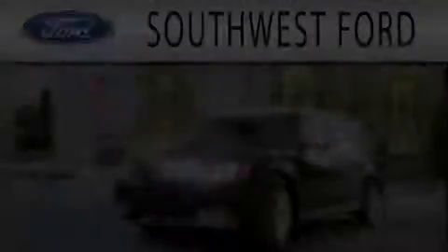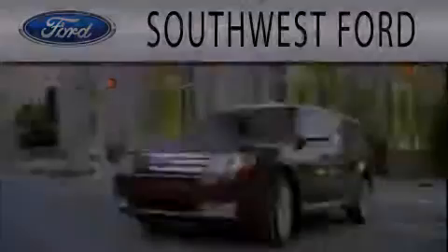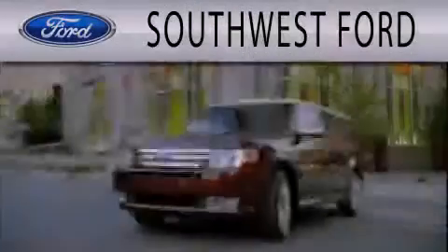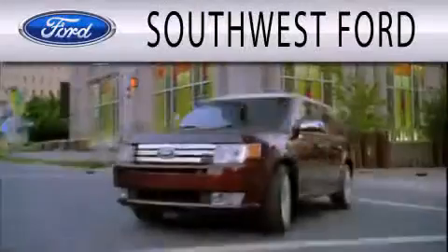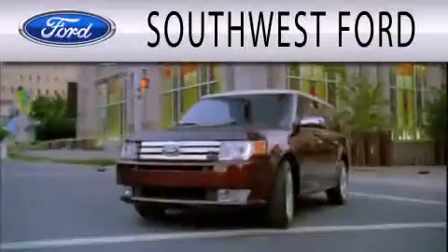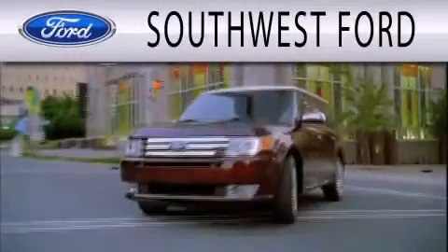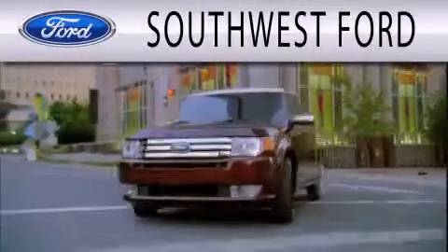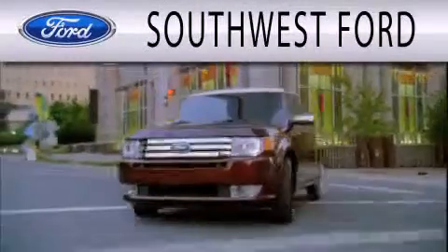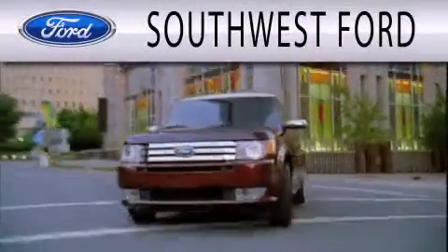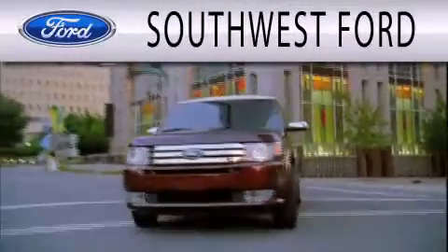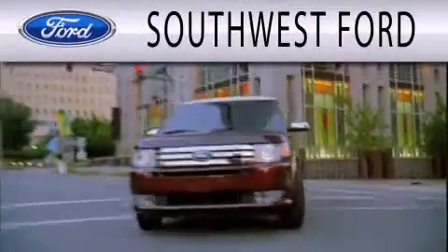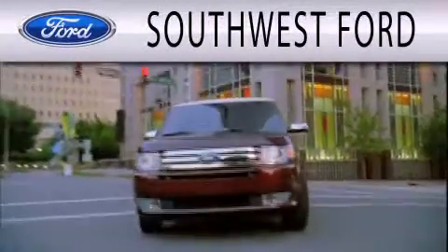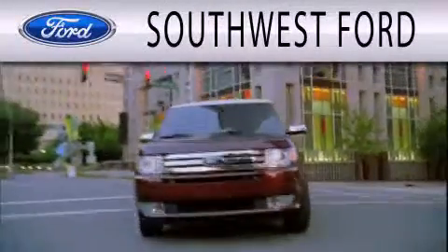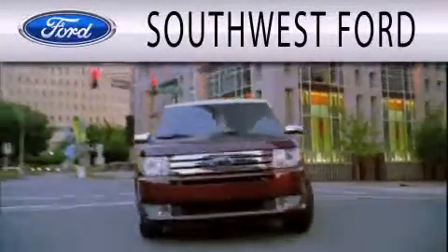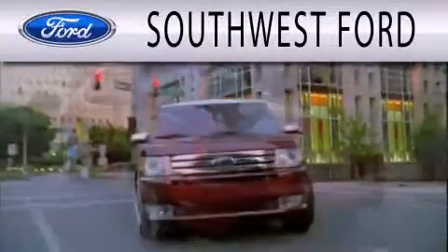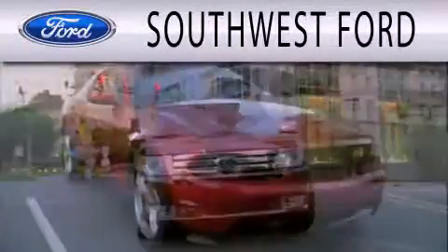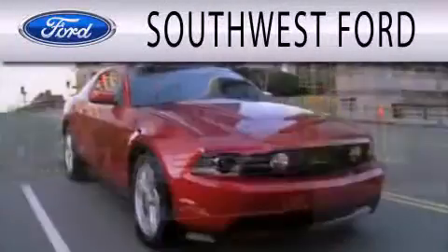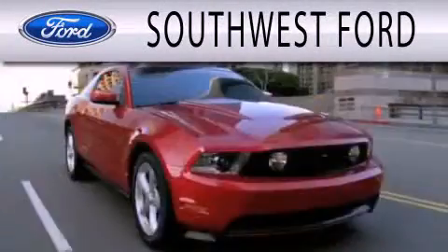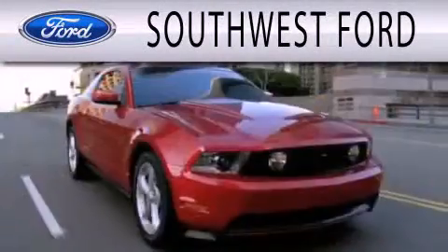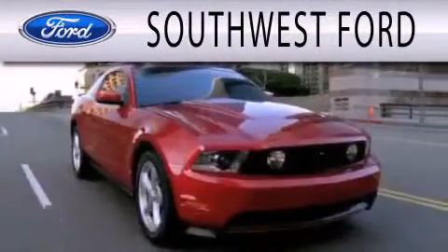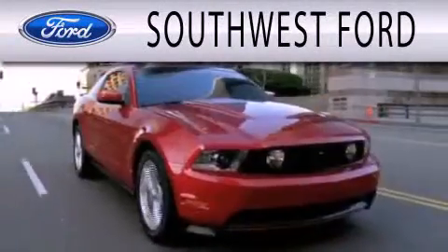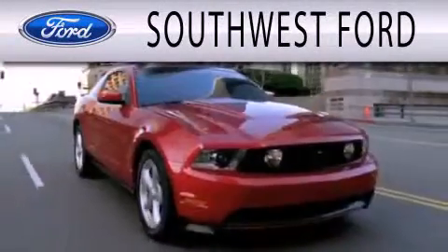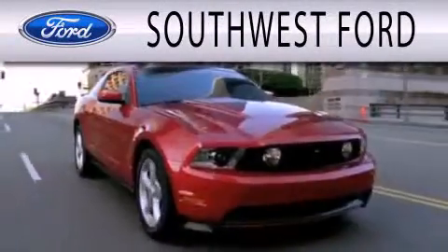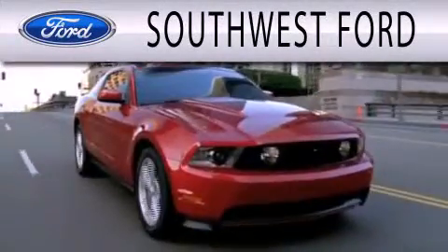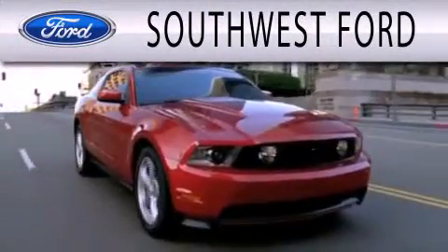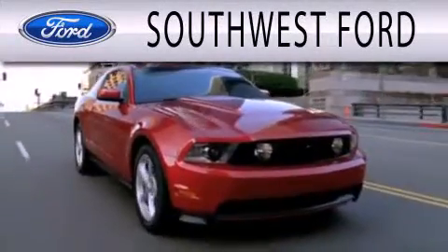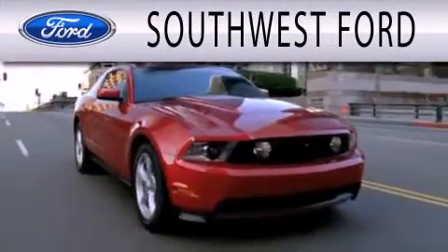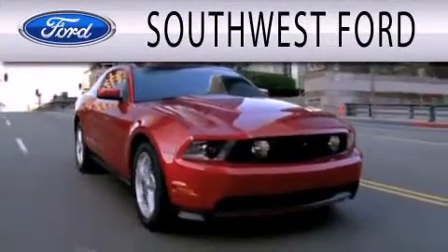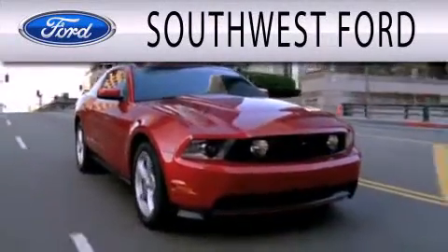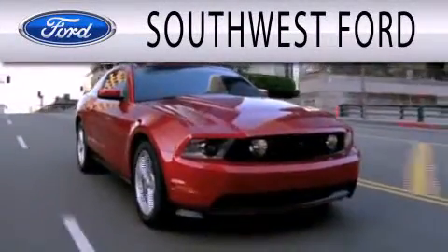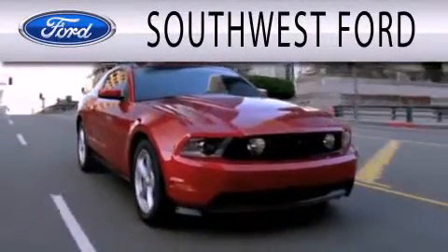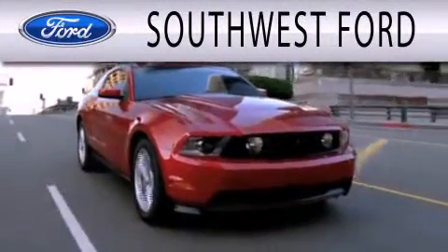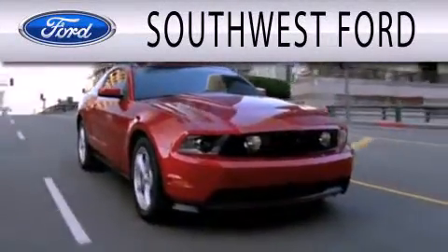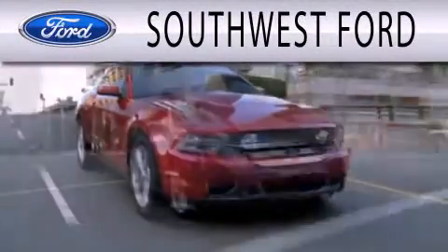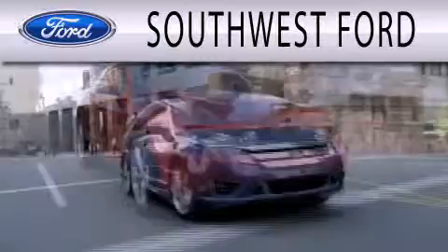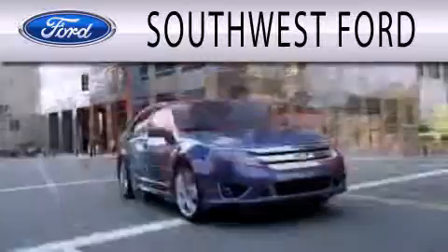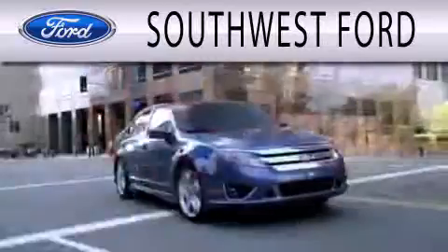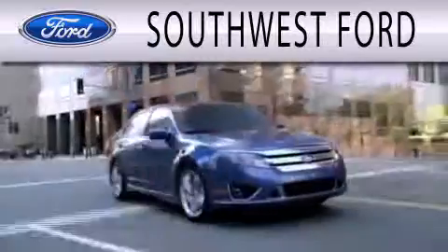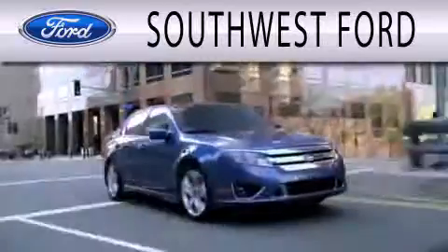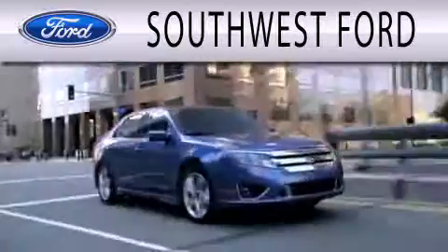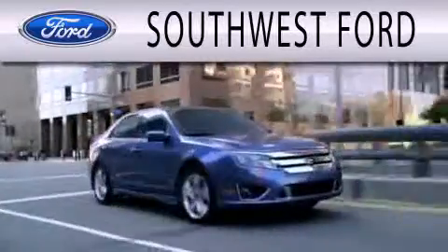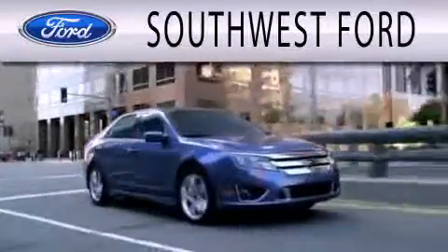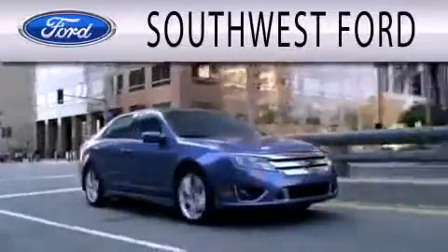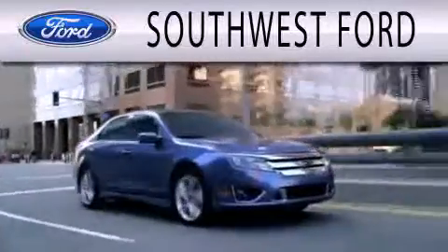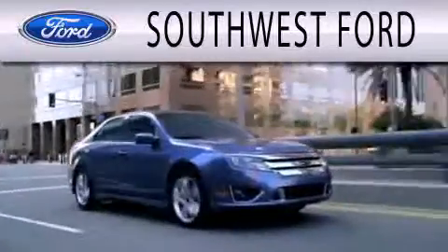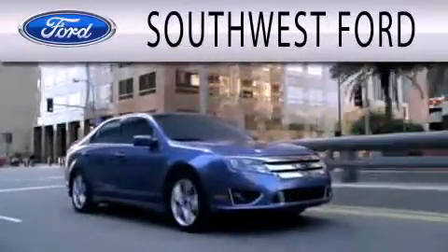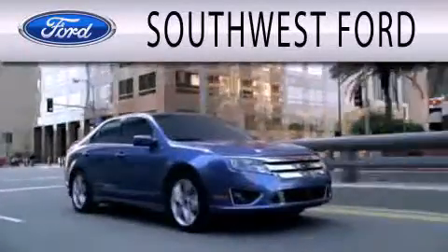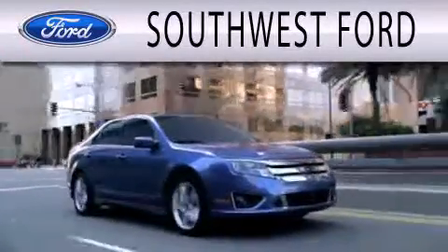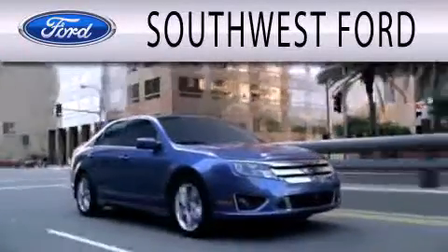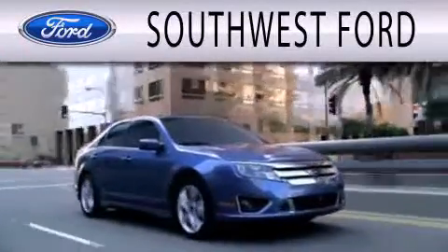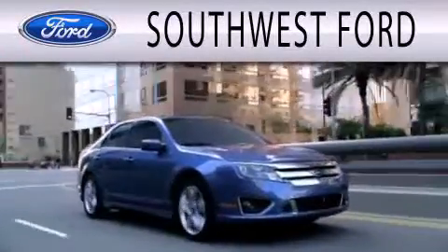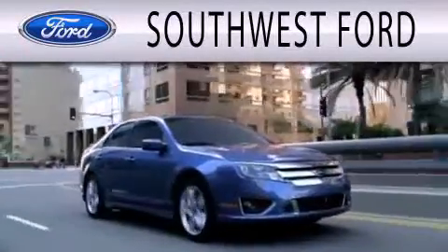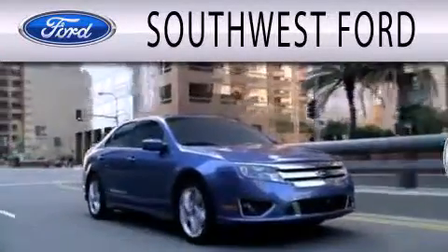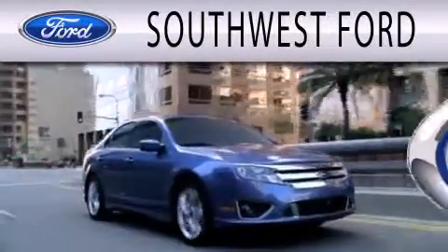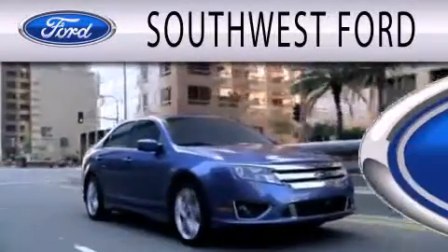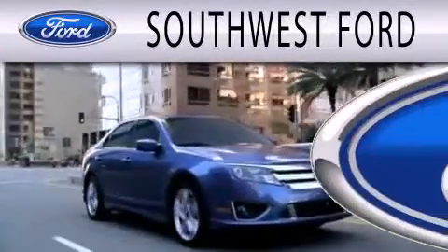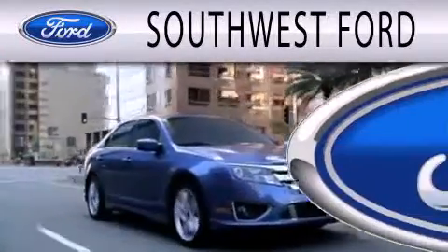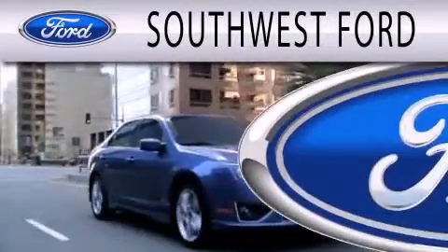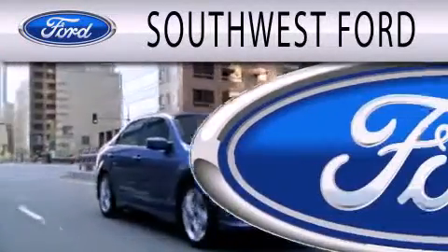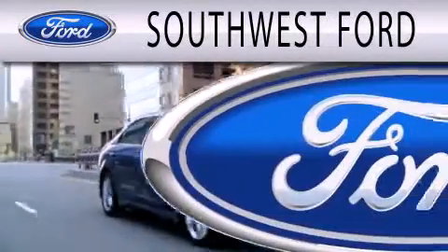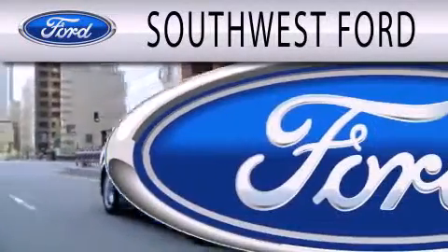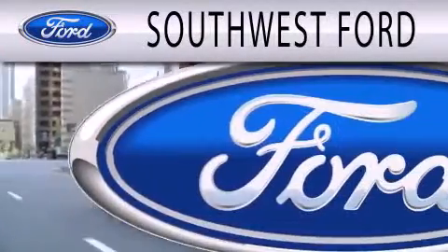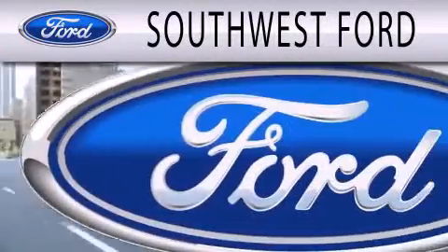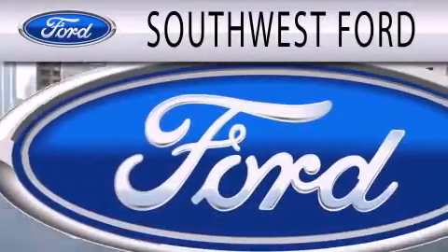Southwest Ford is dedicated to doing everything possible to ensure that the experience you have selecting your next vehicle is as pleasant as possible.